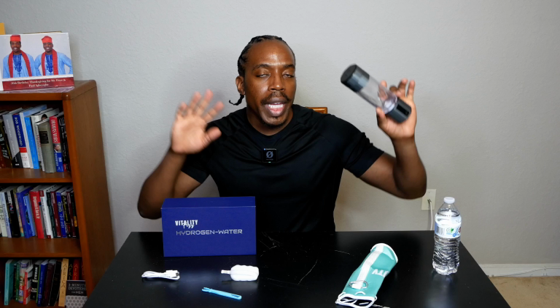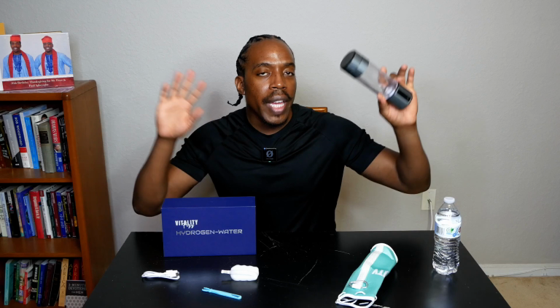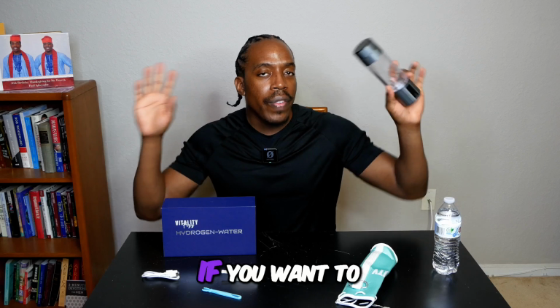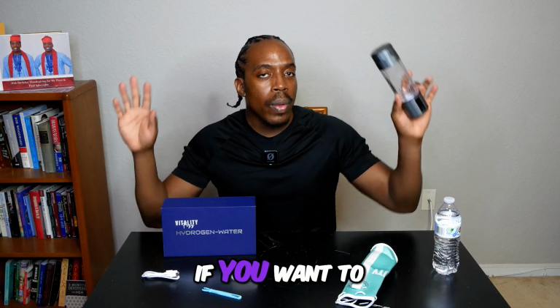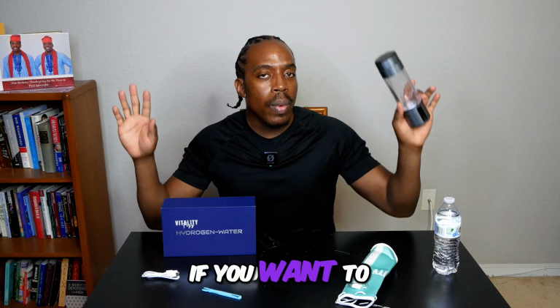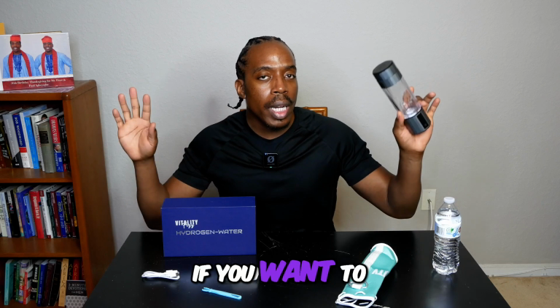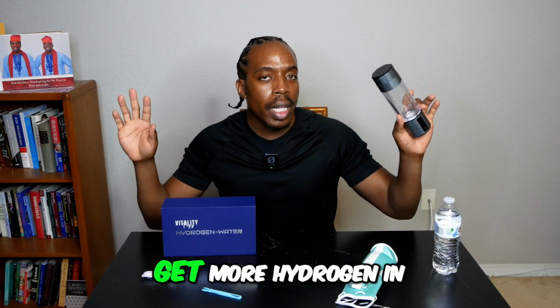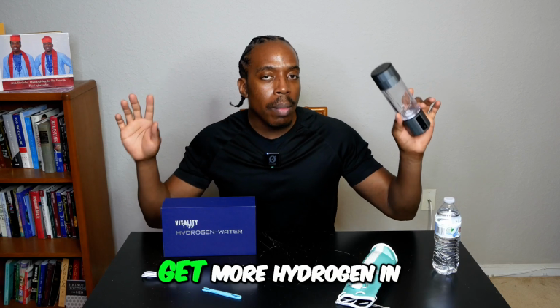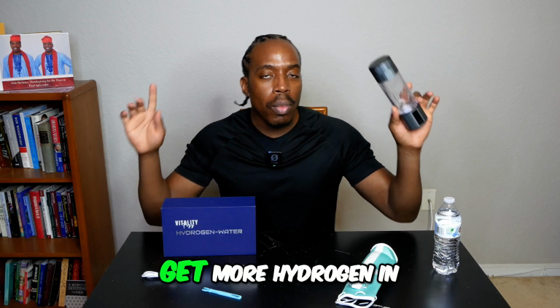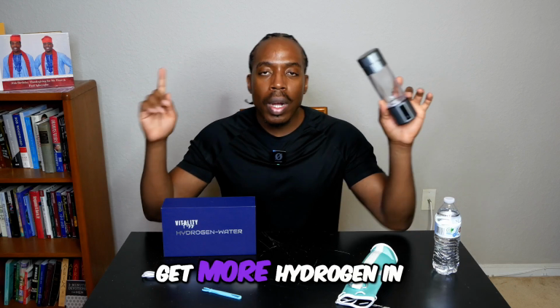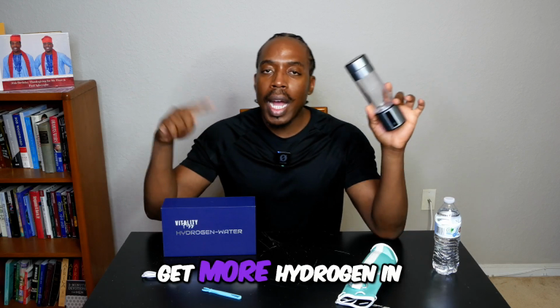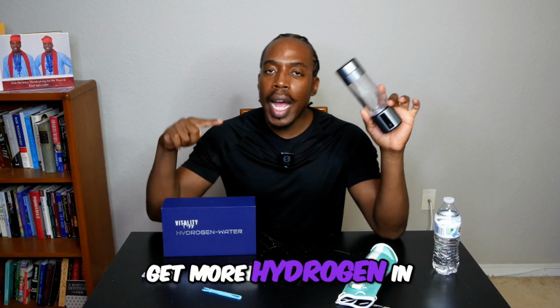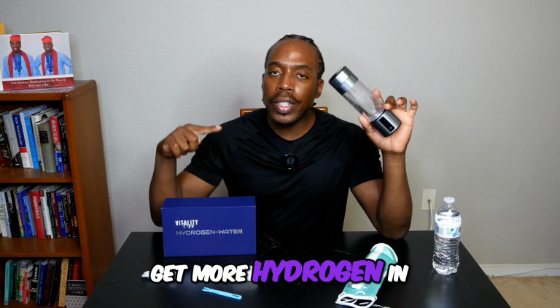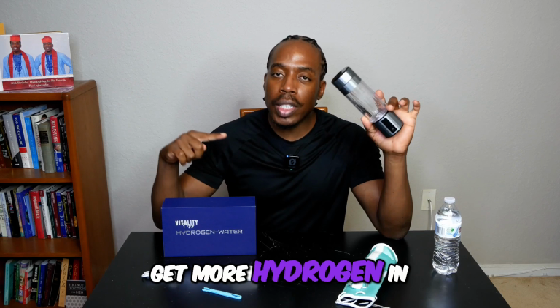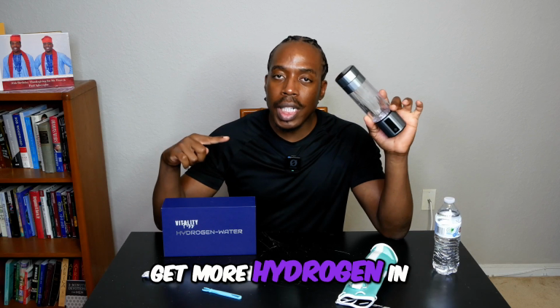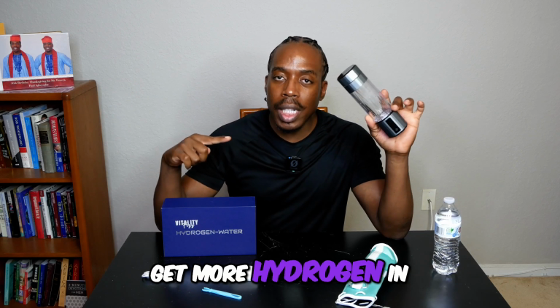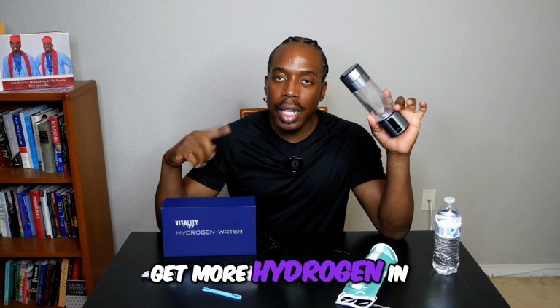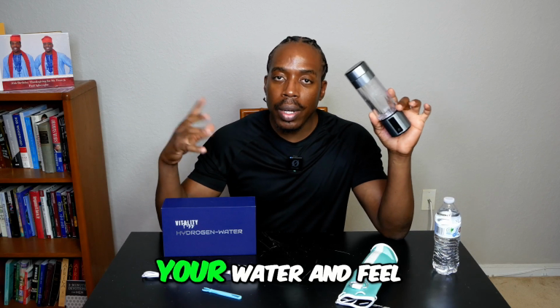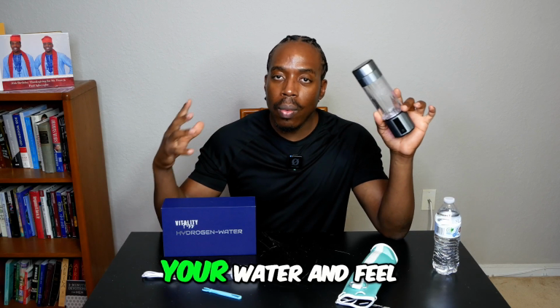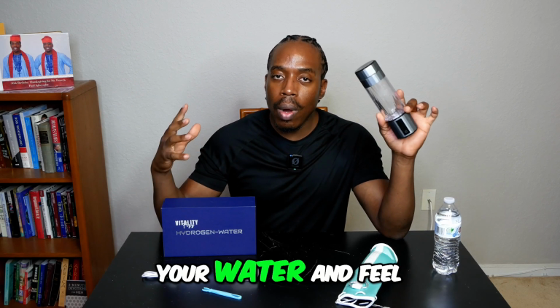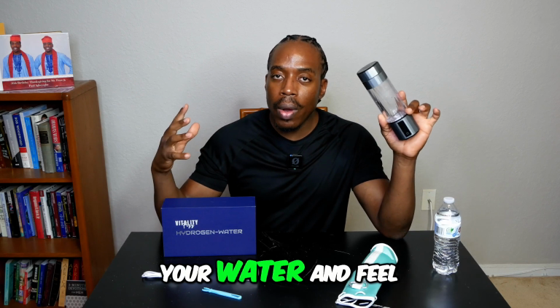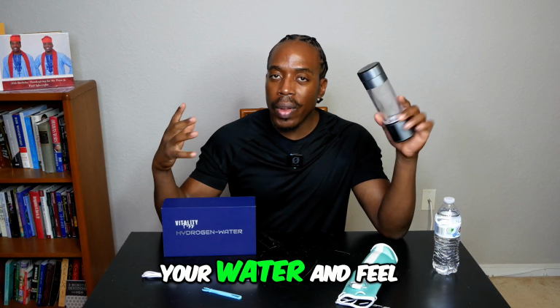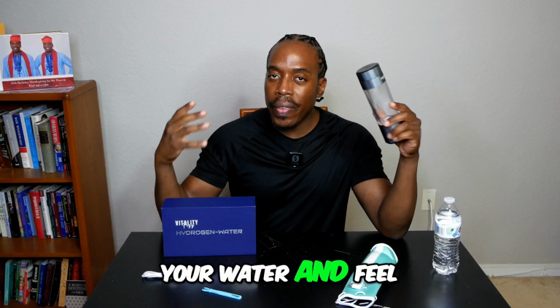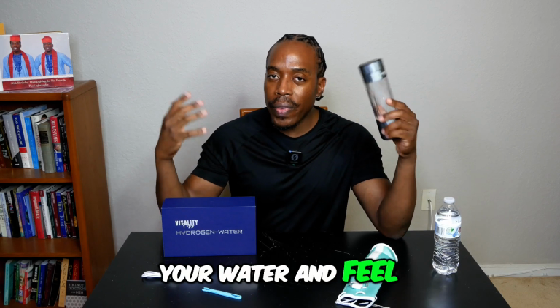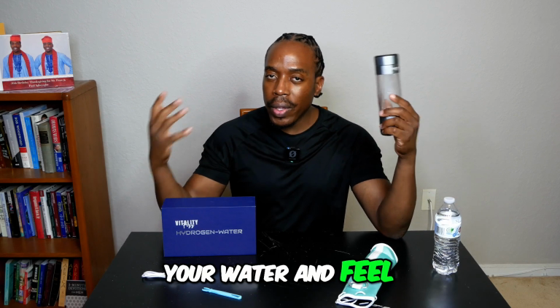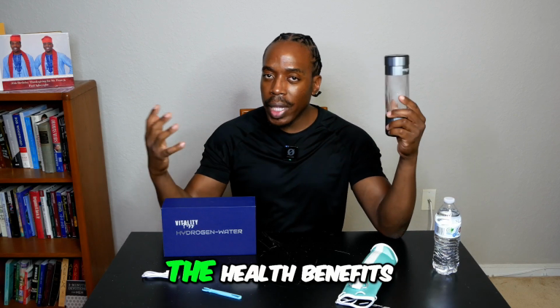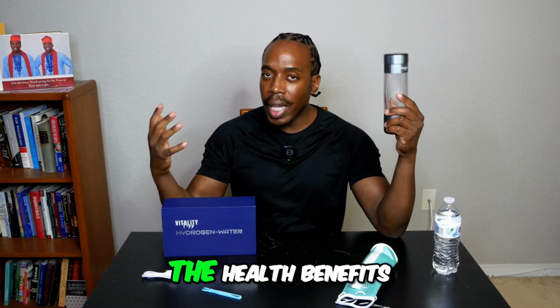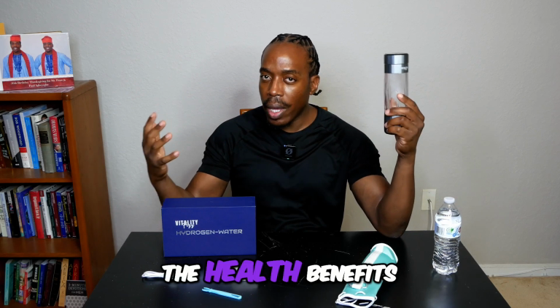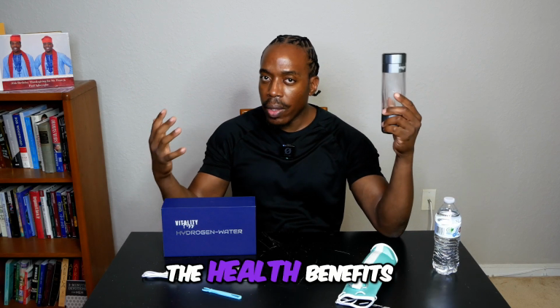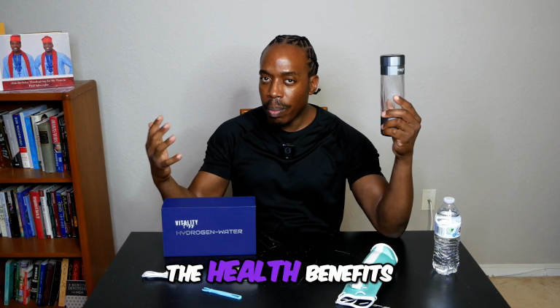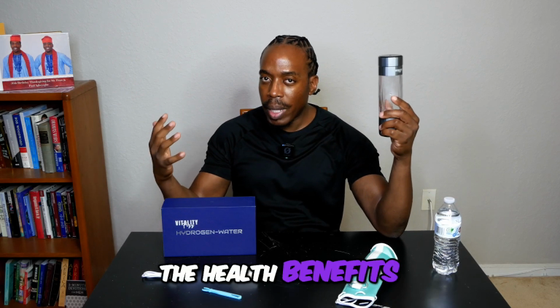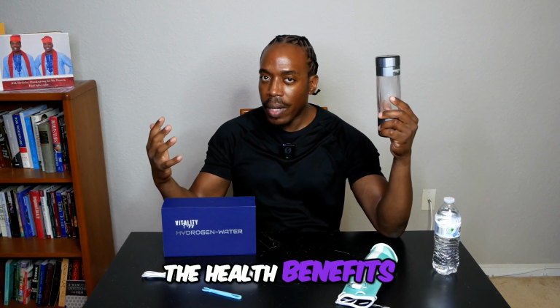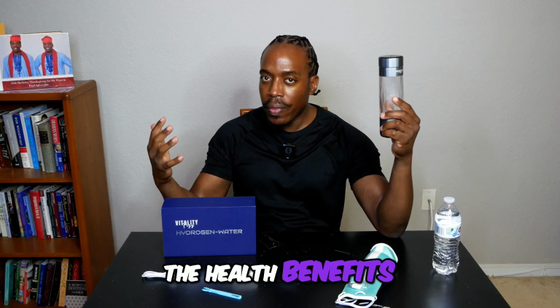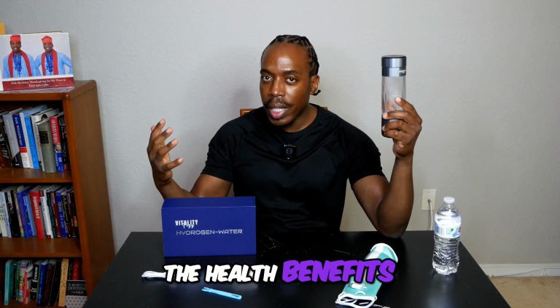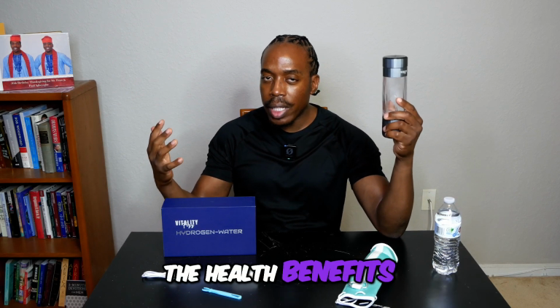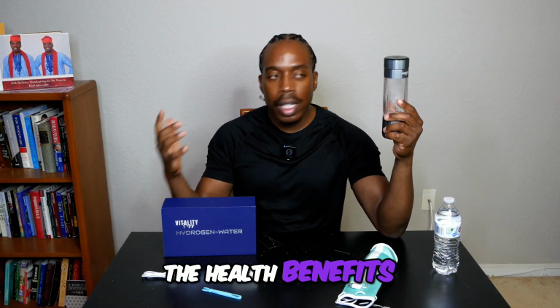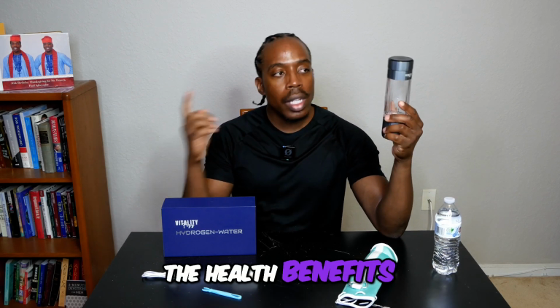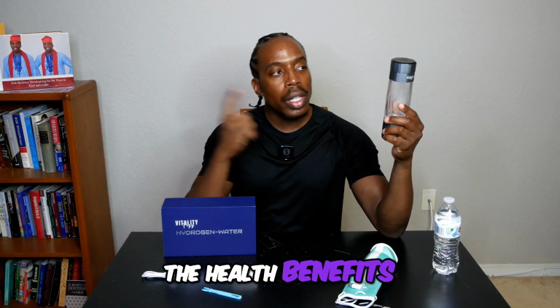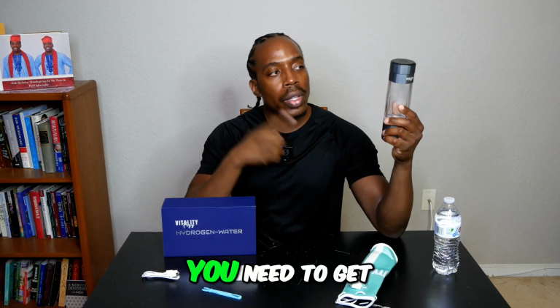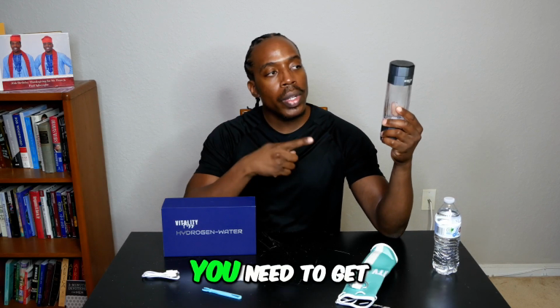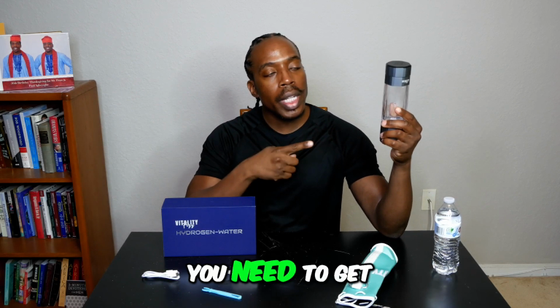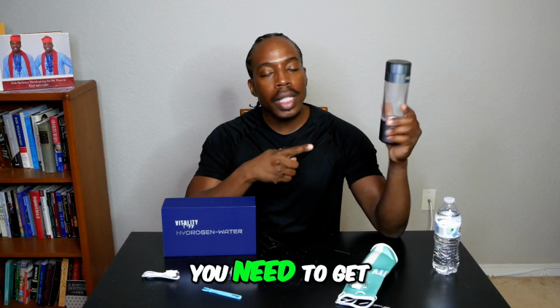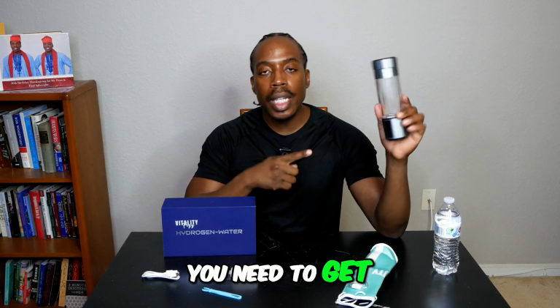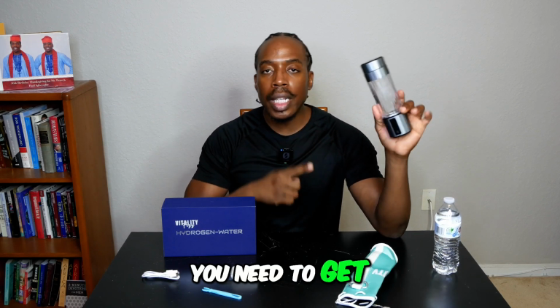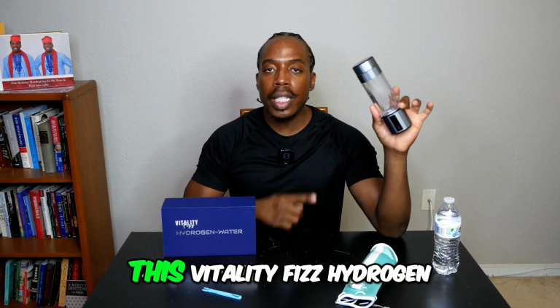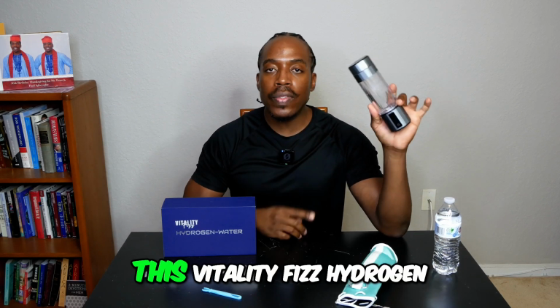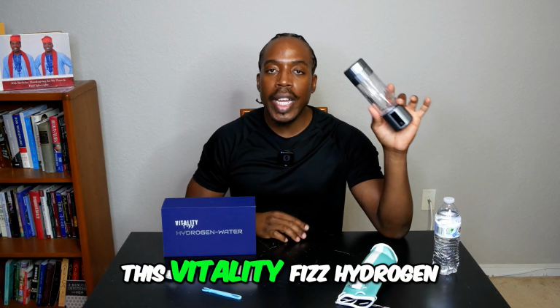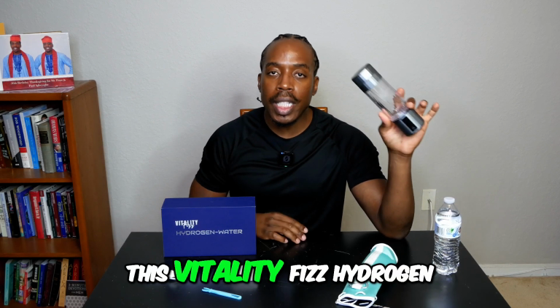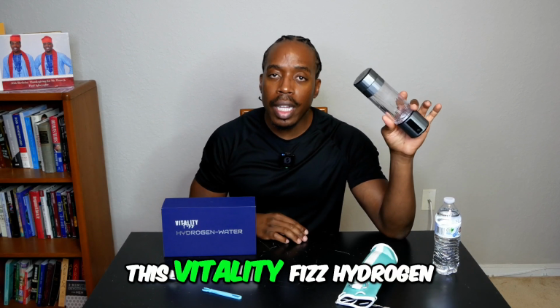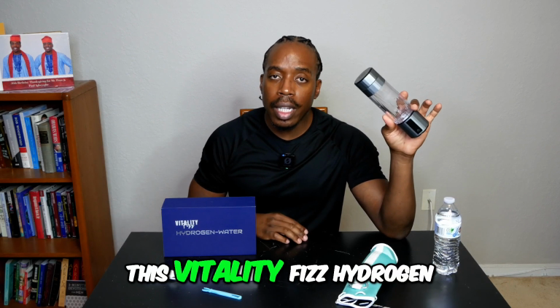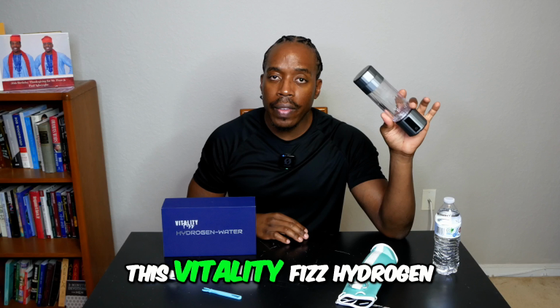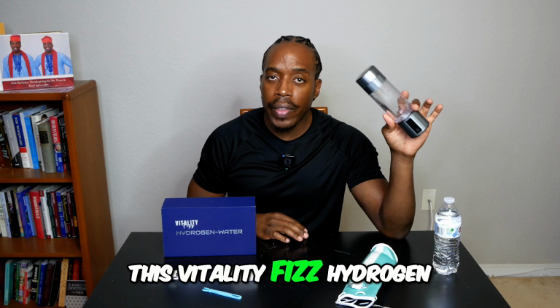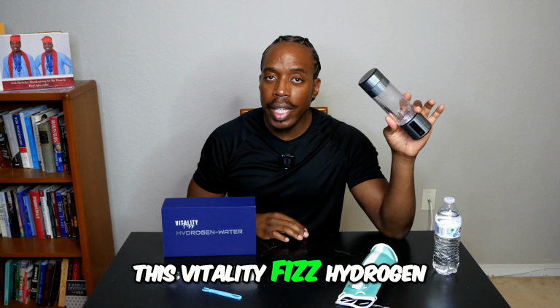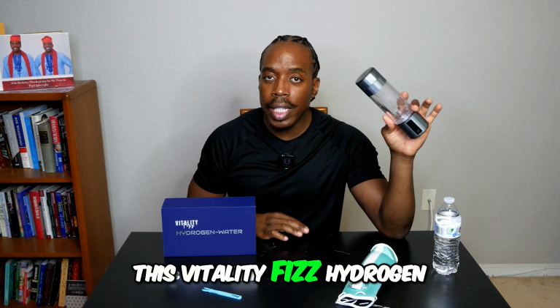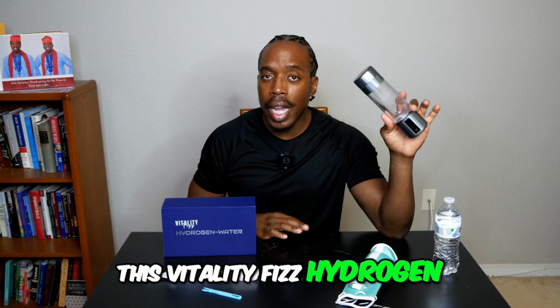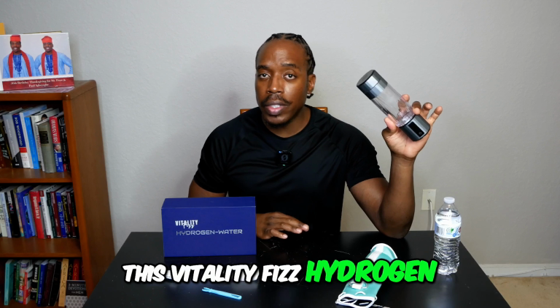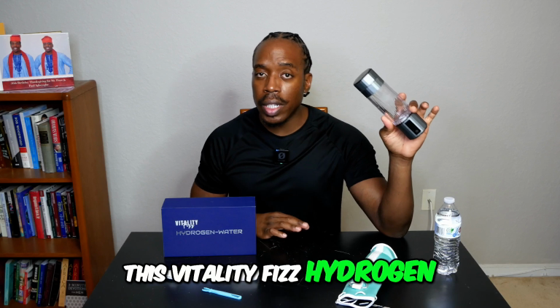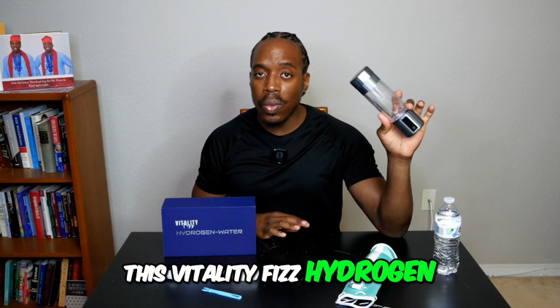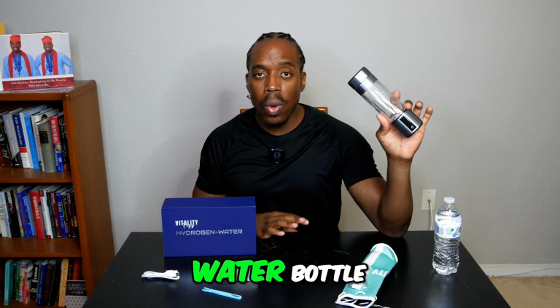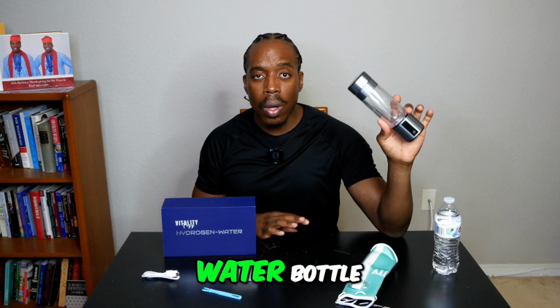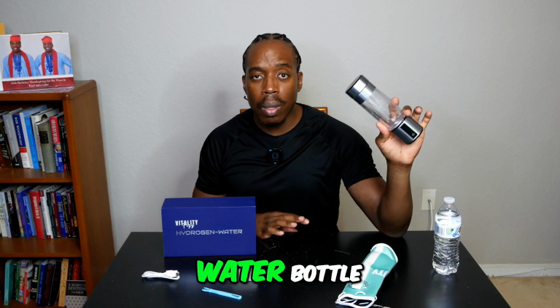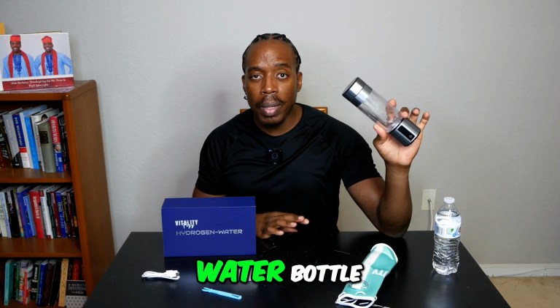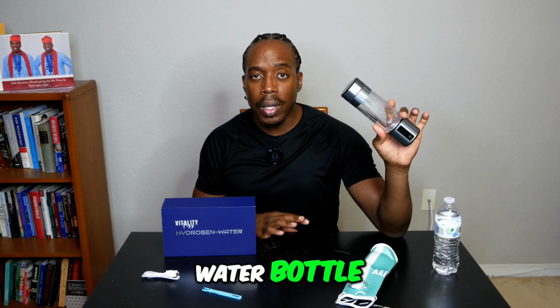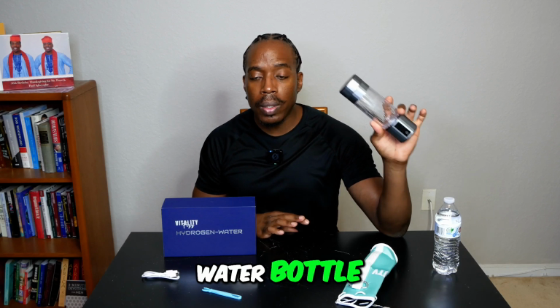If you want to get more hydrogen in your water and feel the health benefits, you need to get this Vitality Fizz hydrogen water bottle.